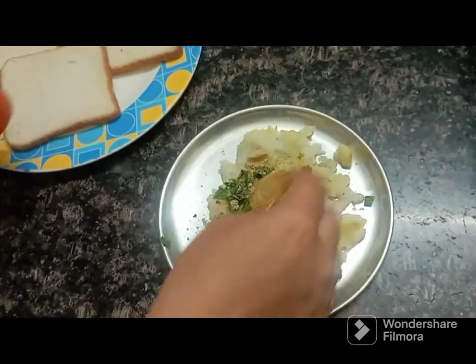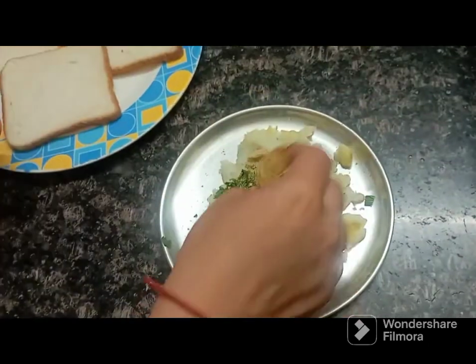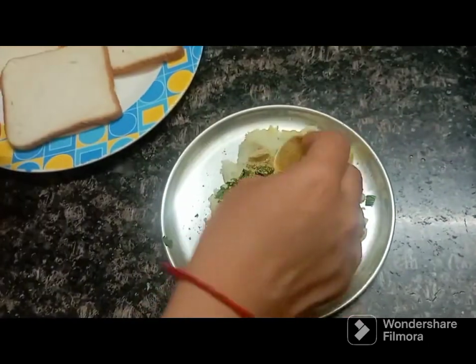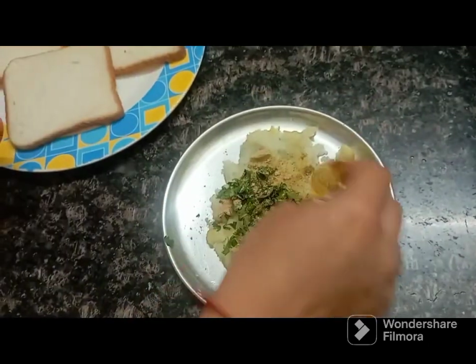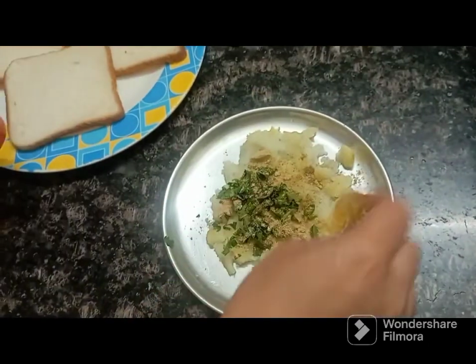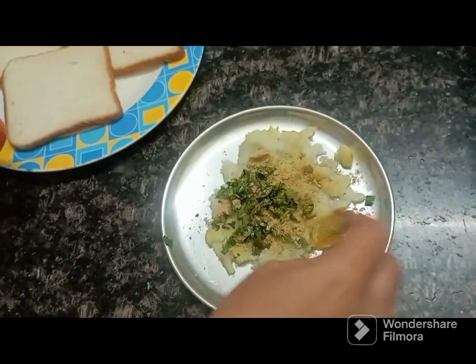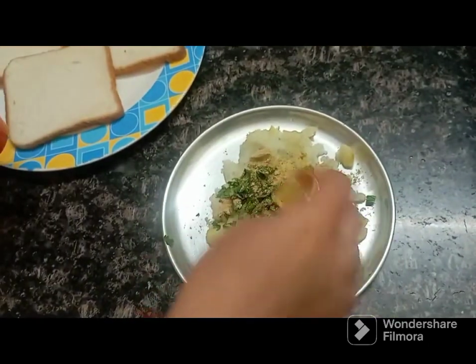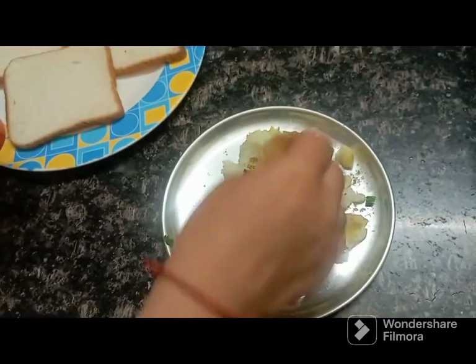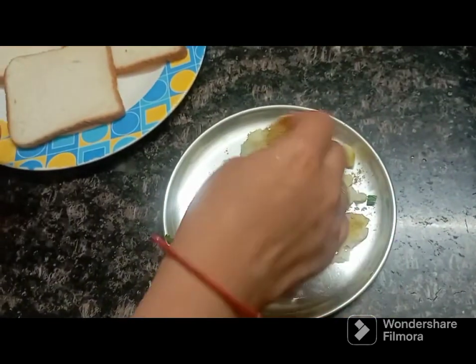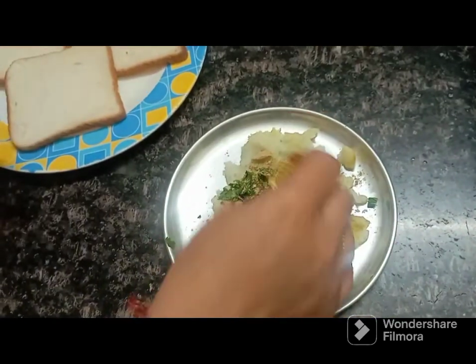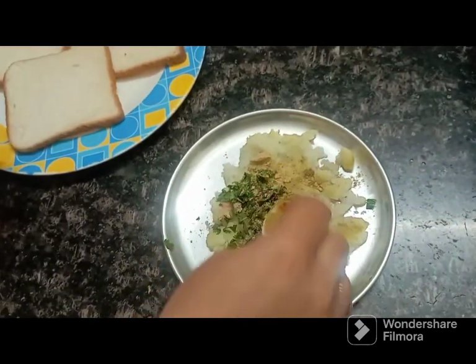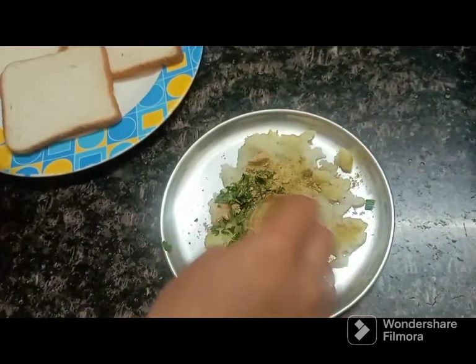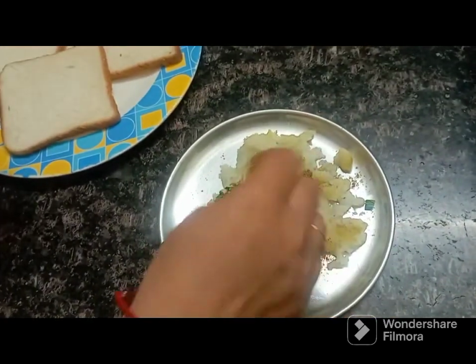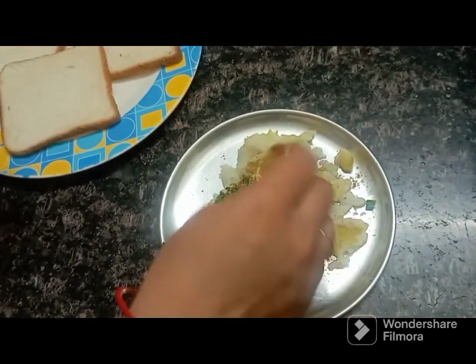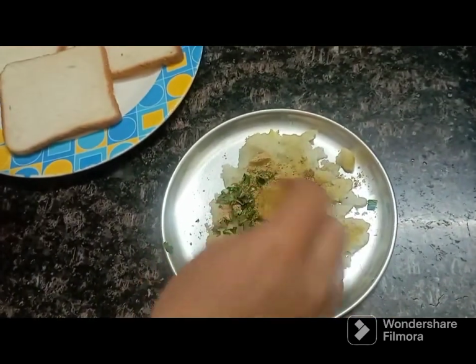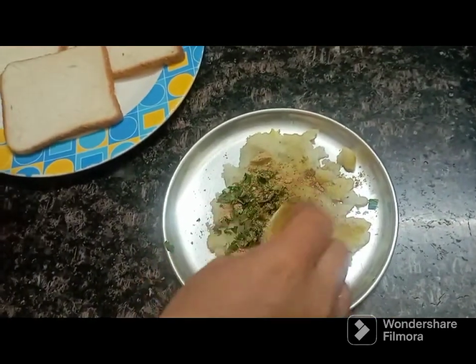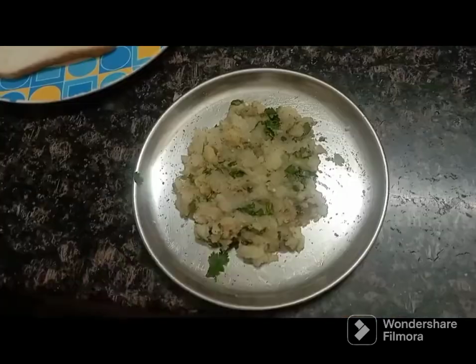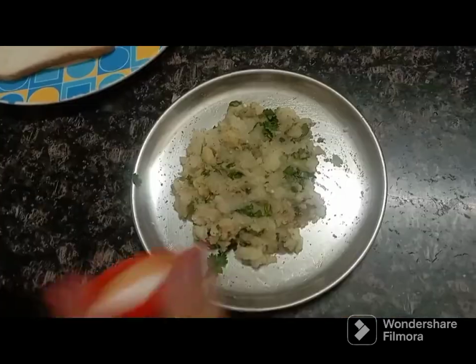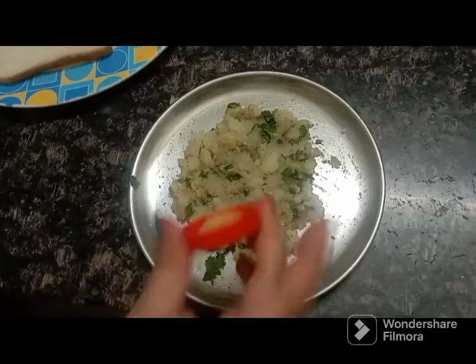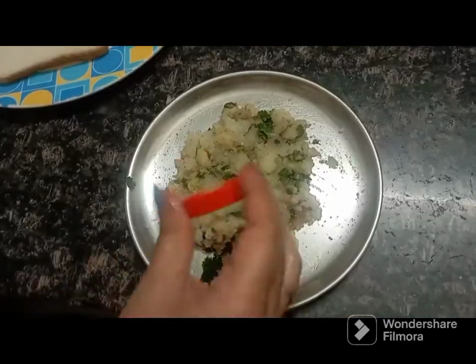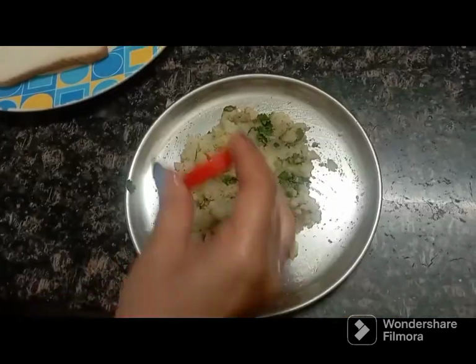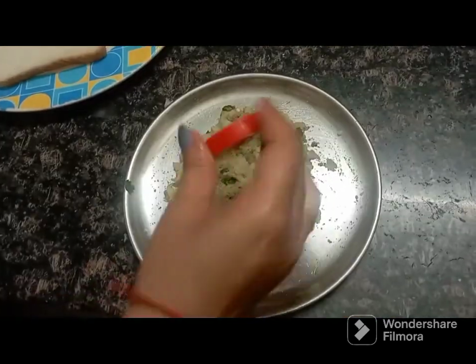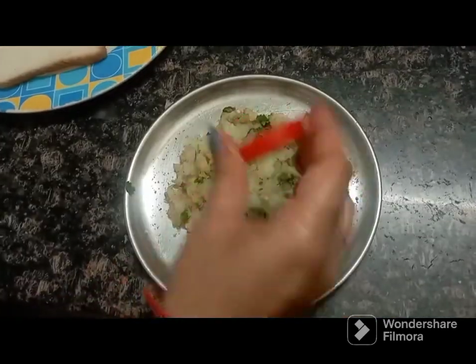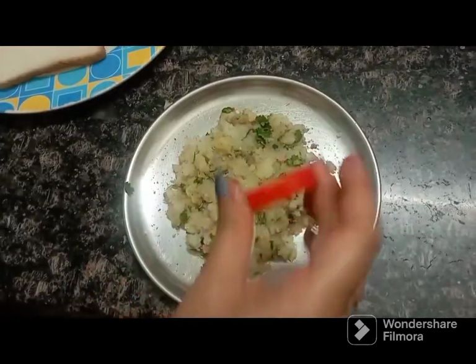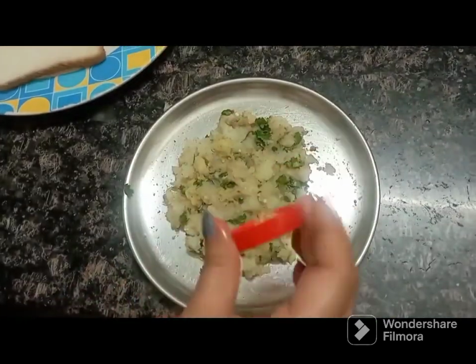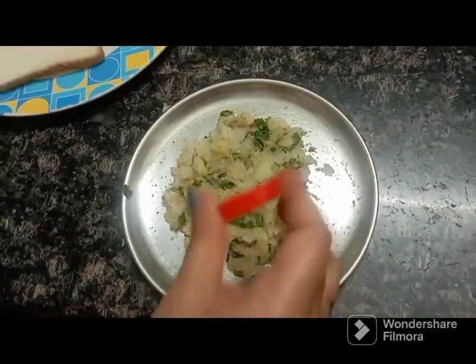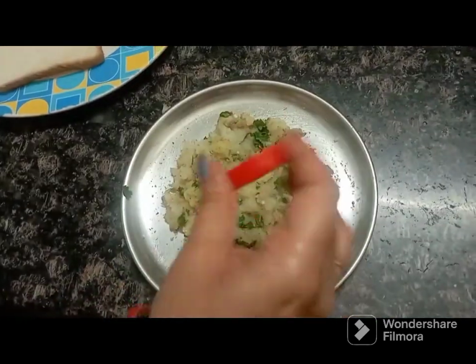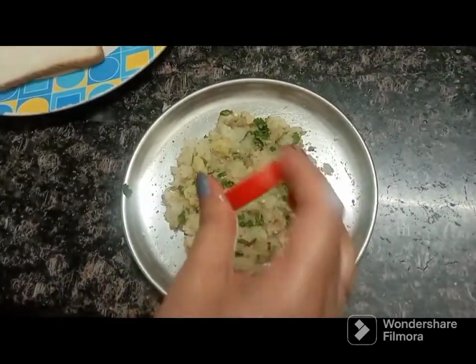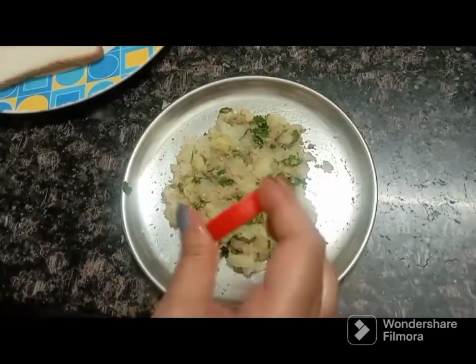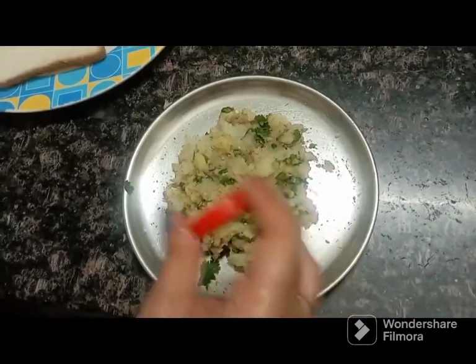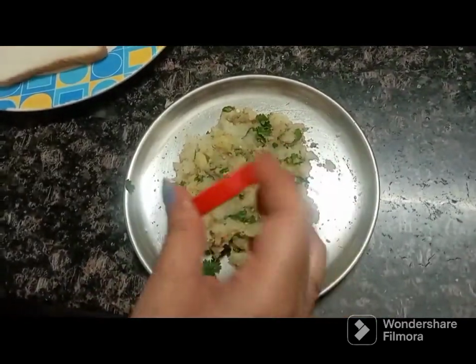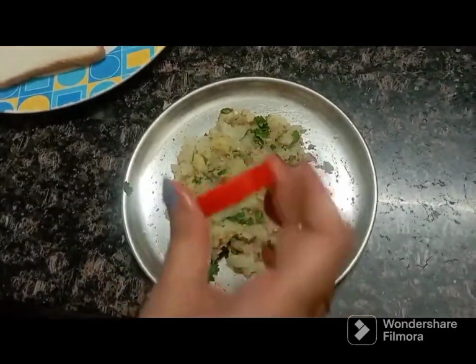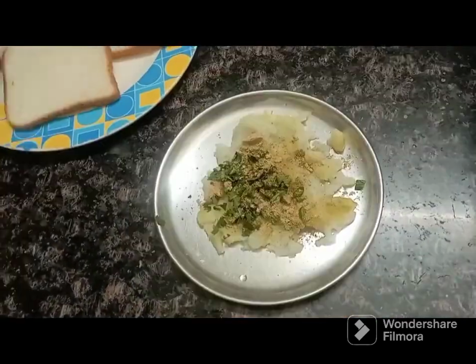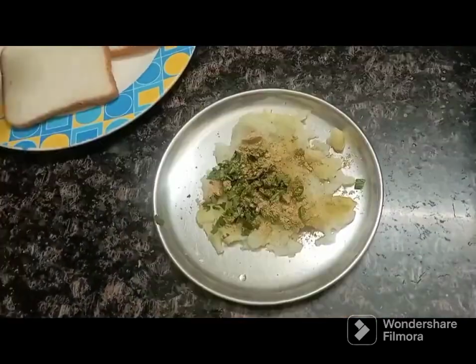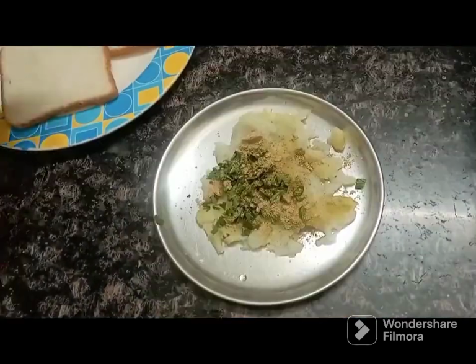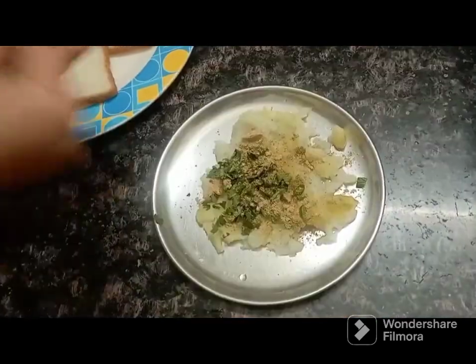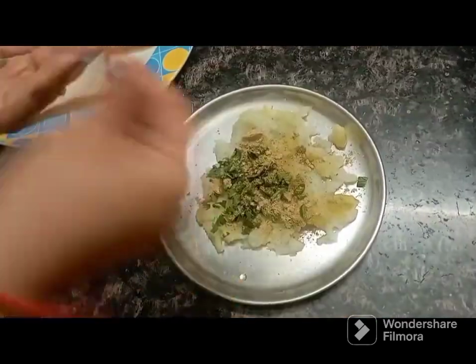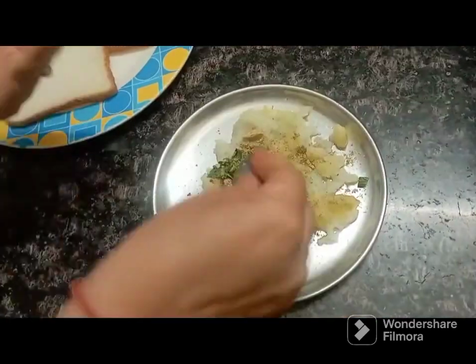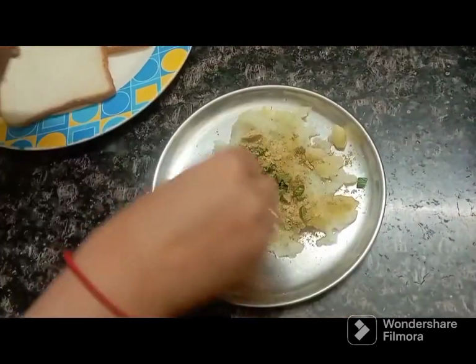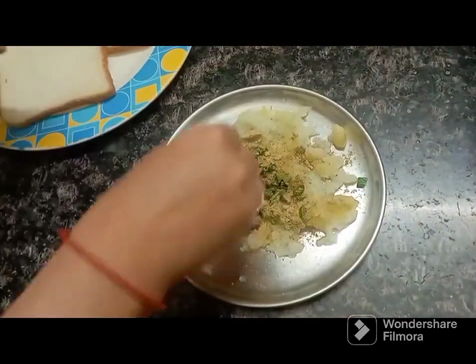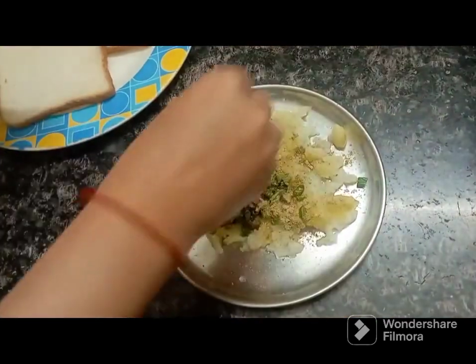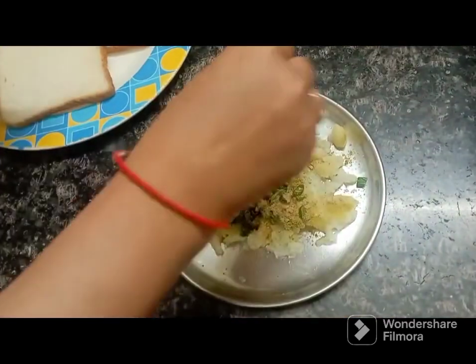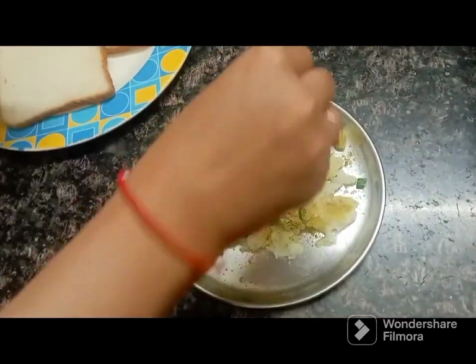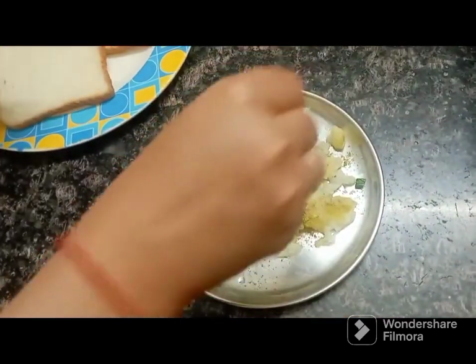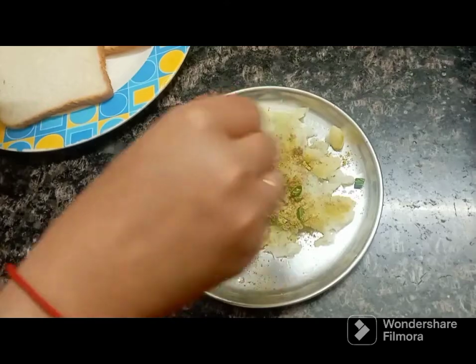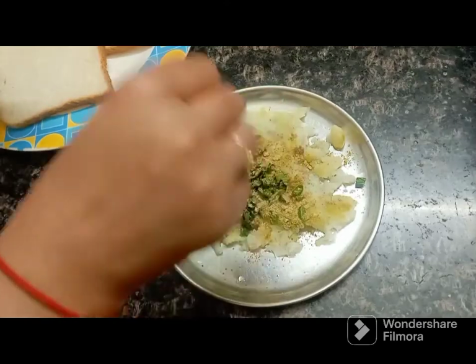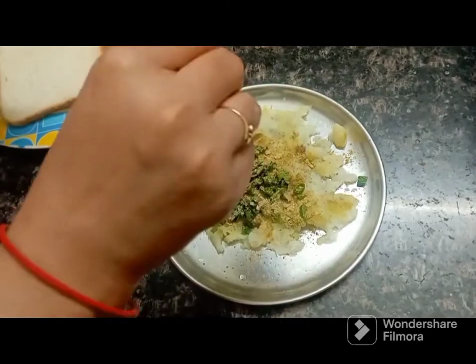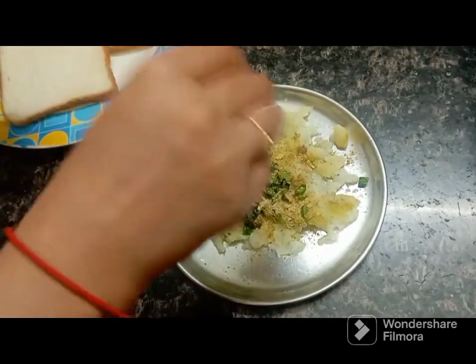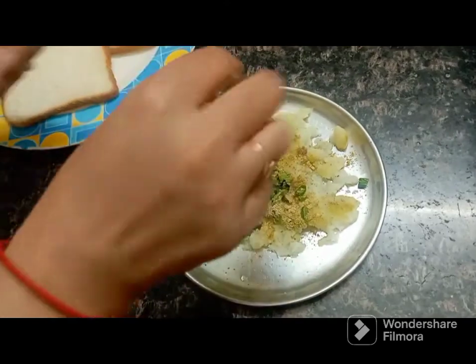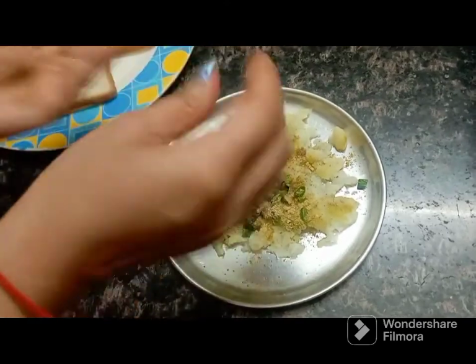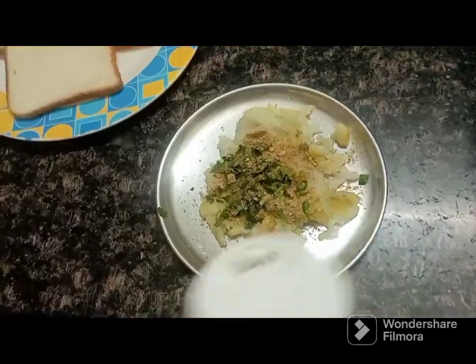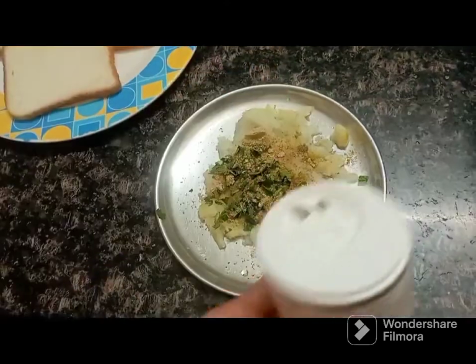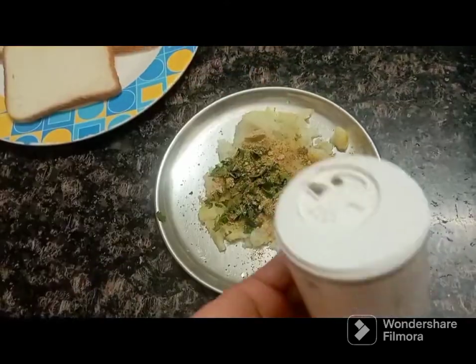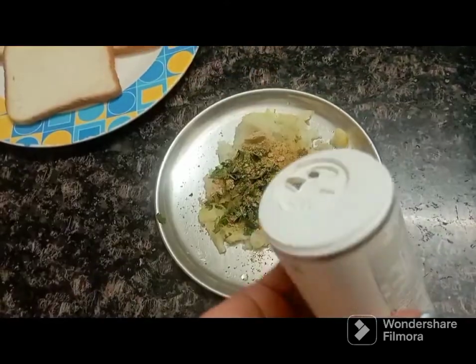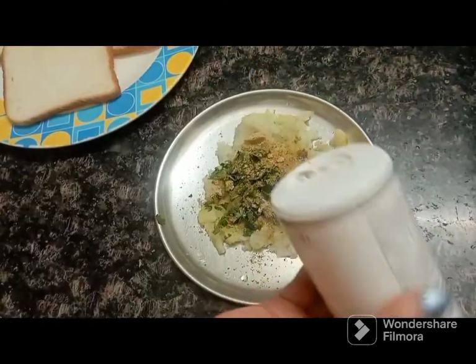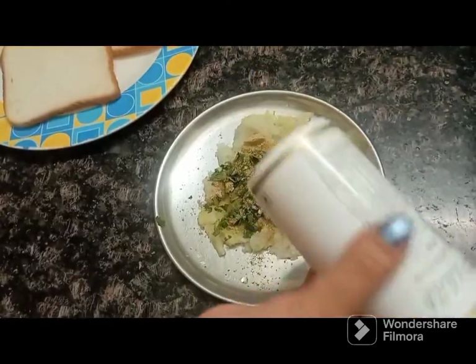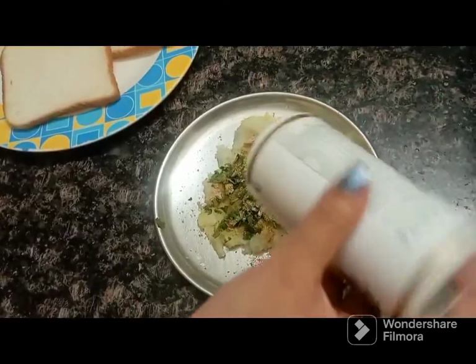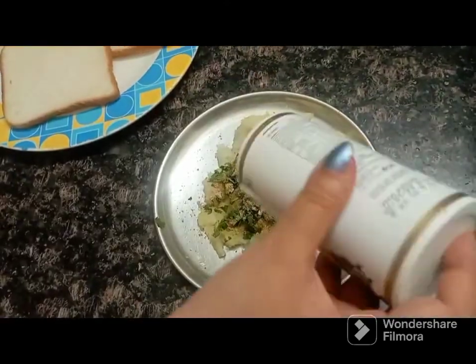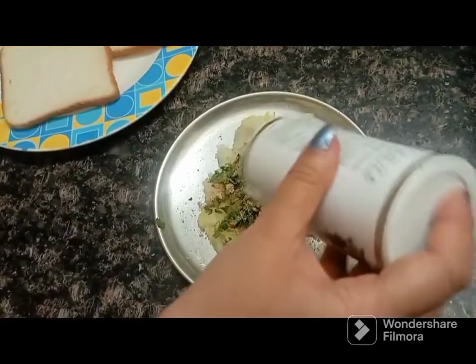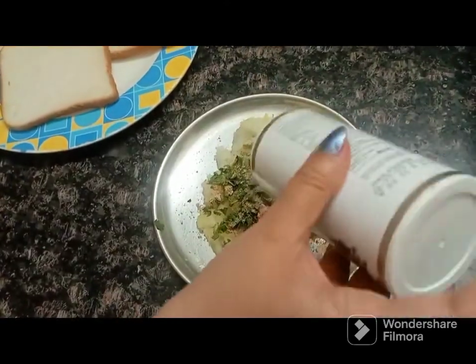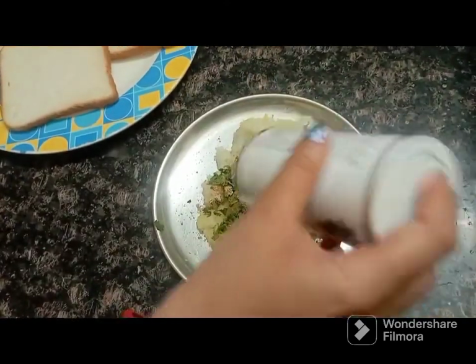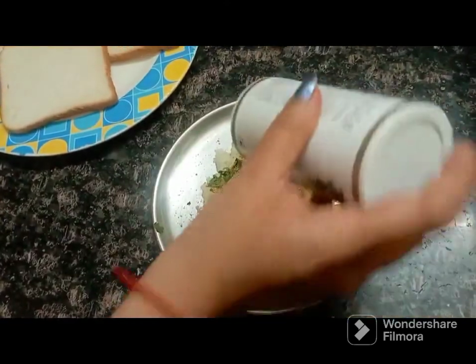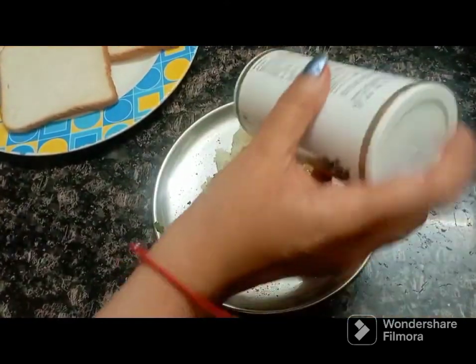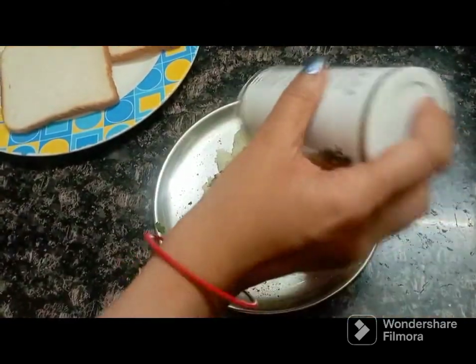Add a tasty bread powder. Add a slight salt. Add a bit of butter and a little jeera powder. Add chutney sauce to the mixture.